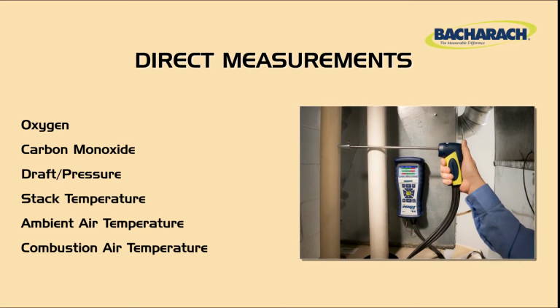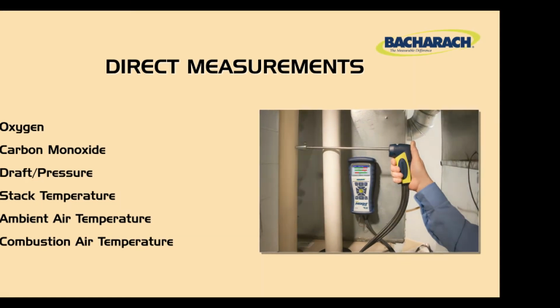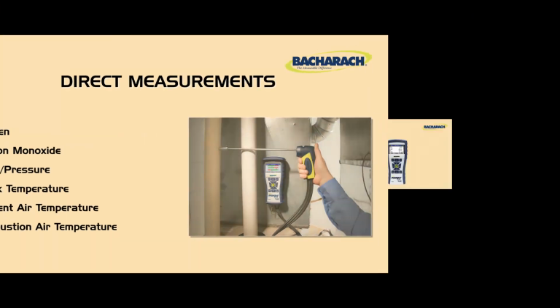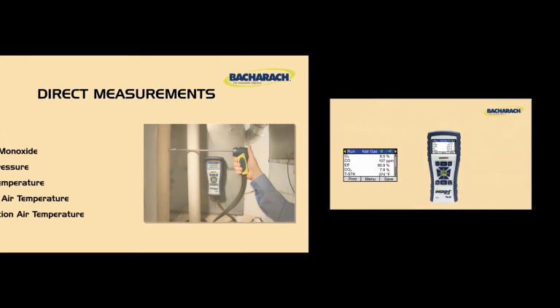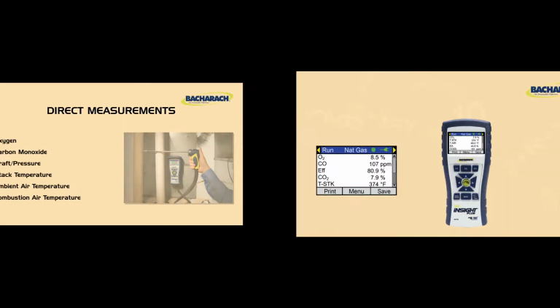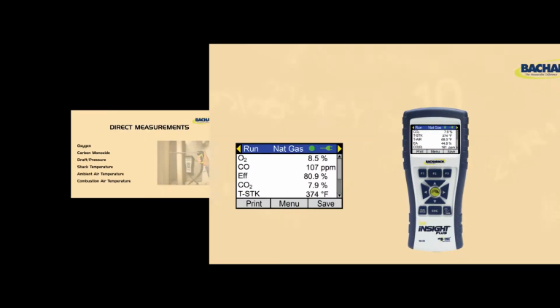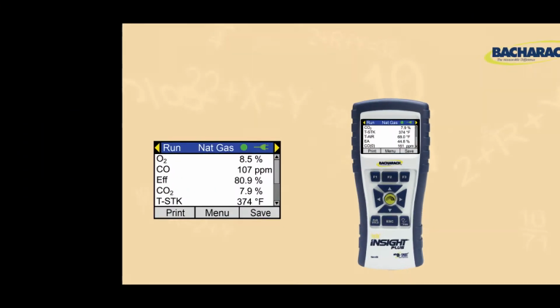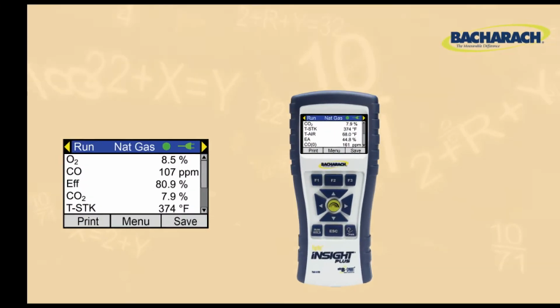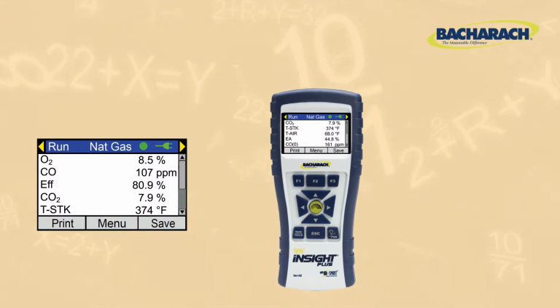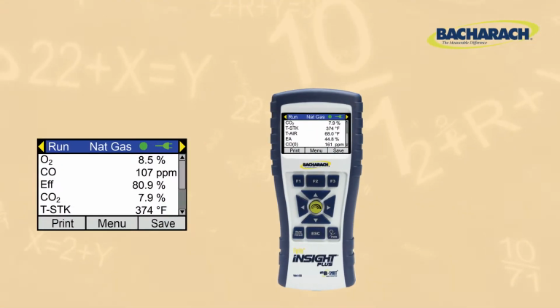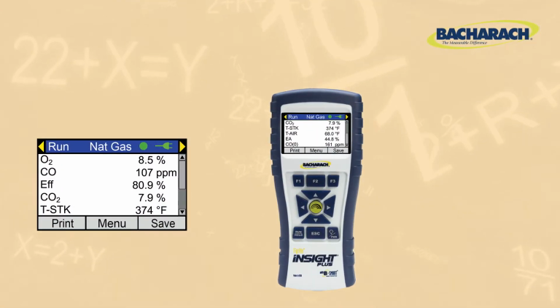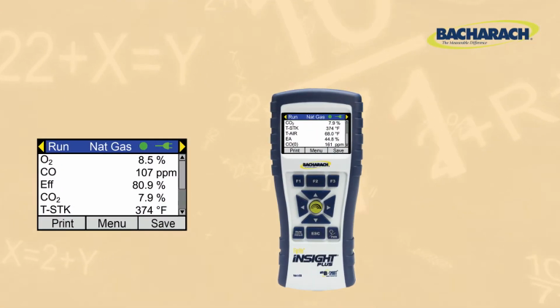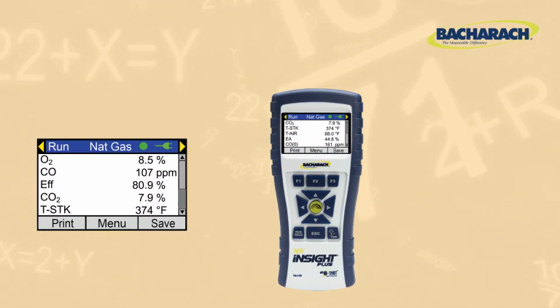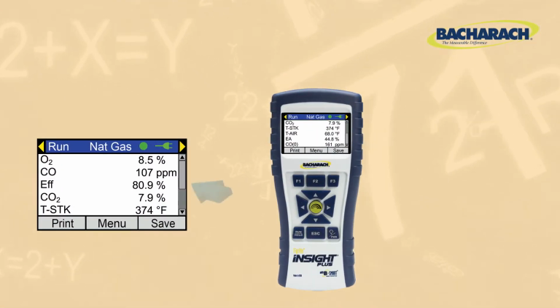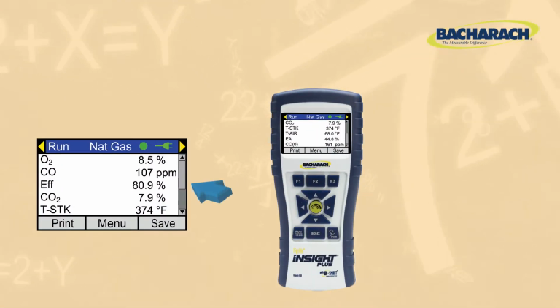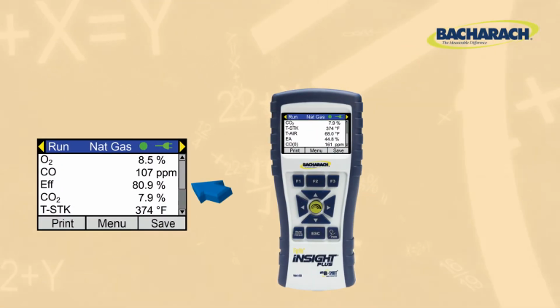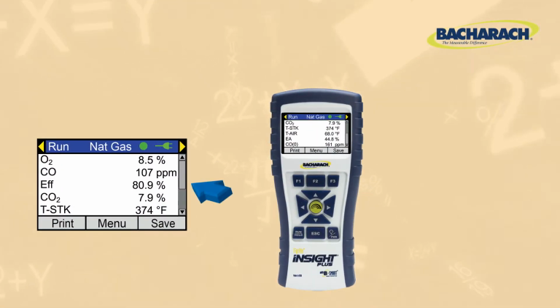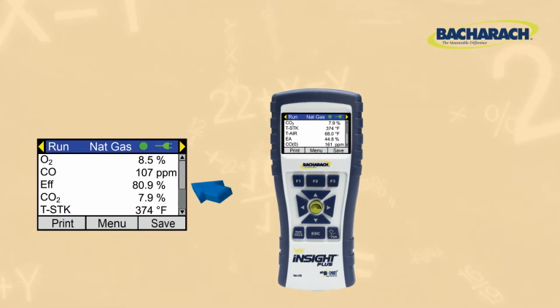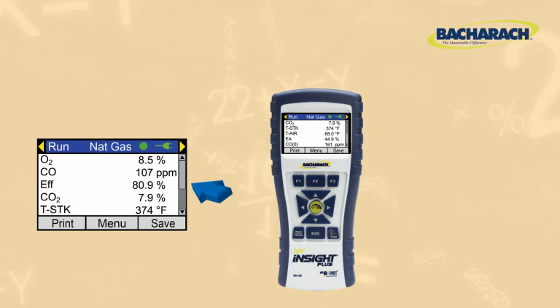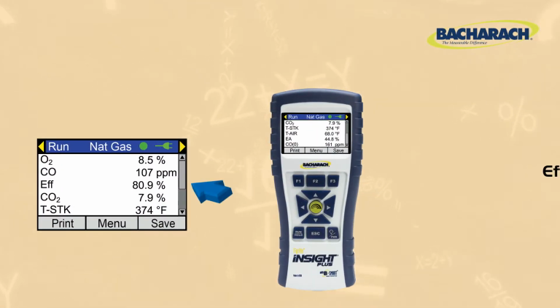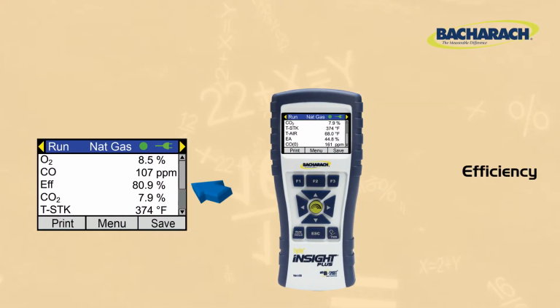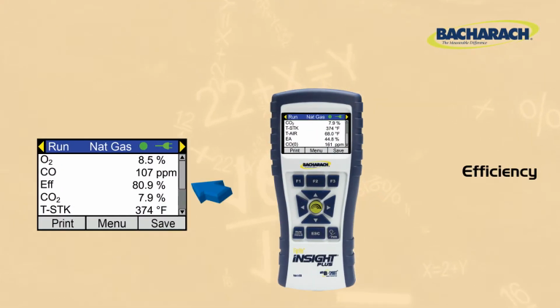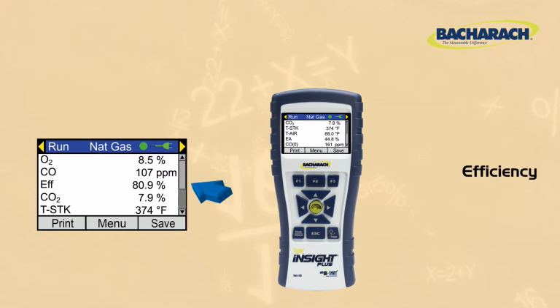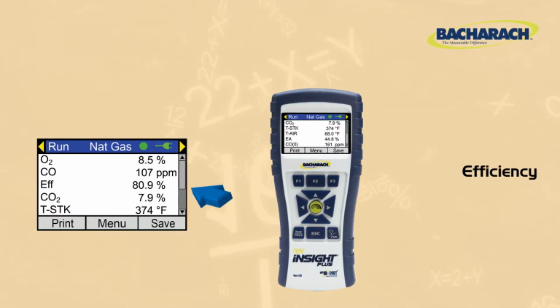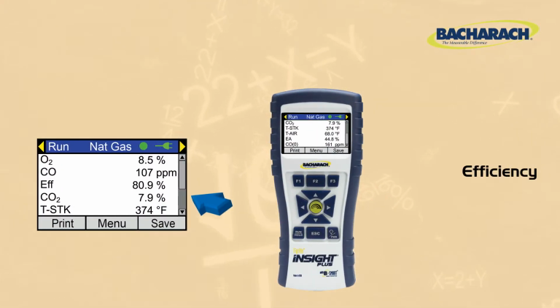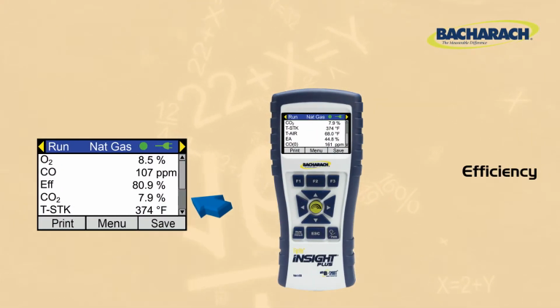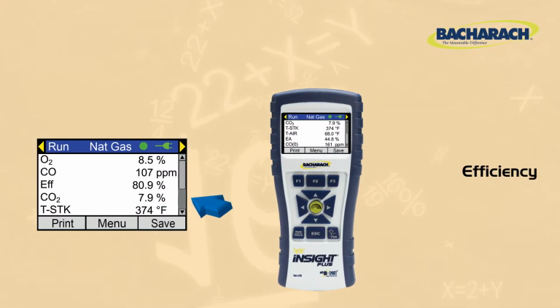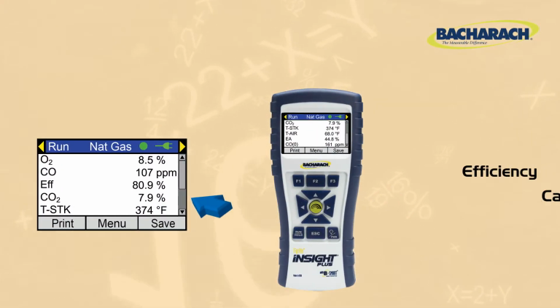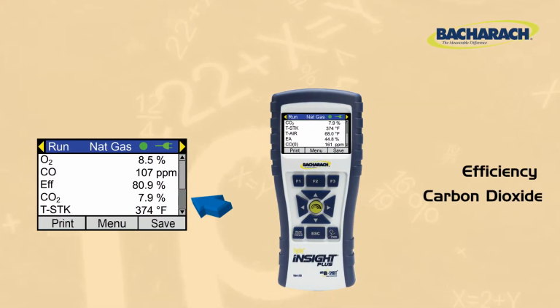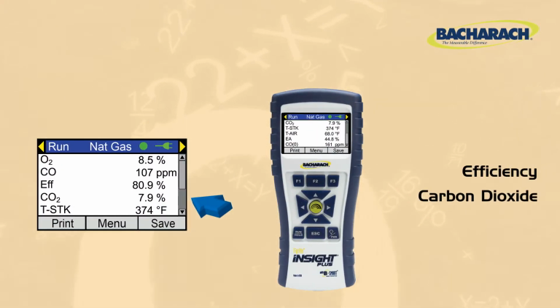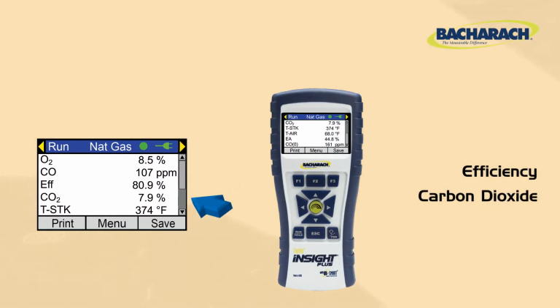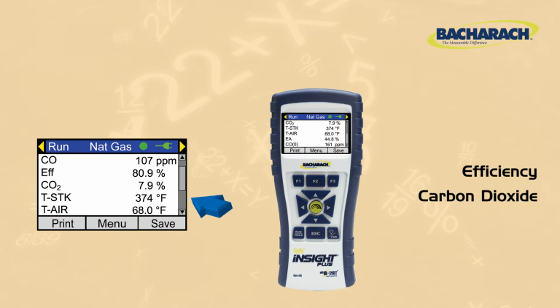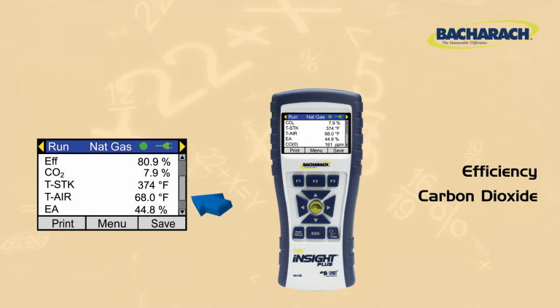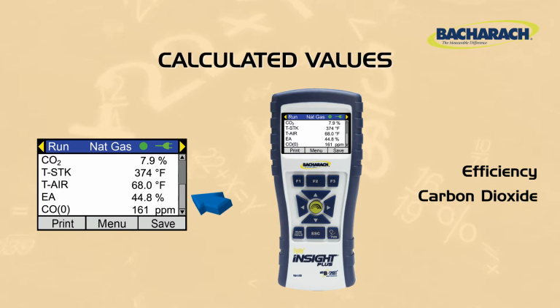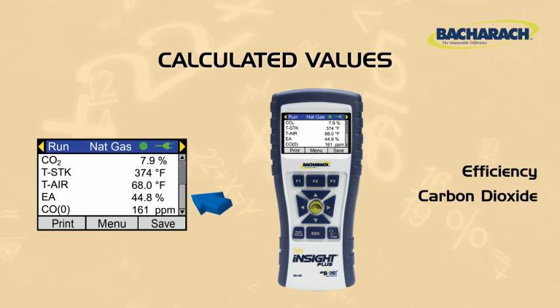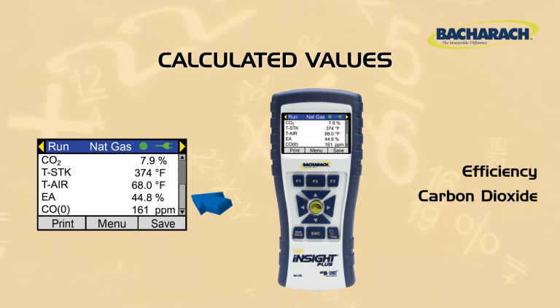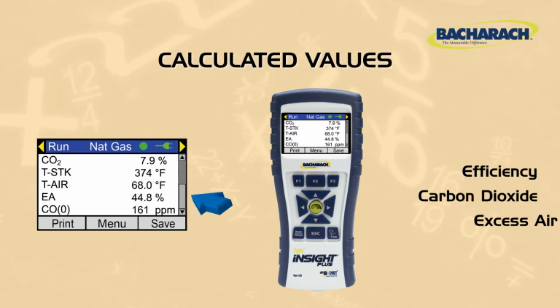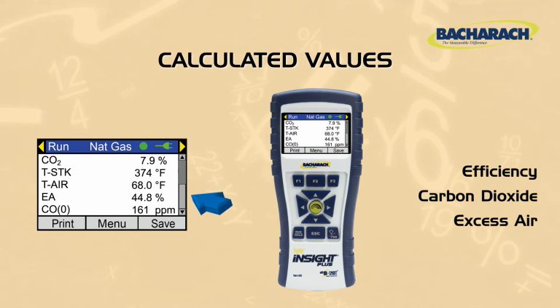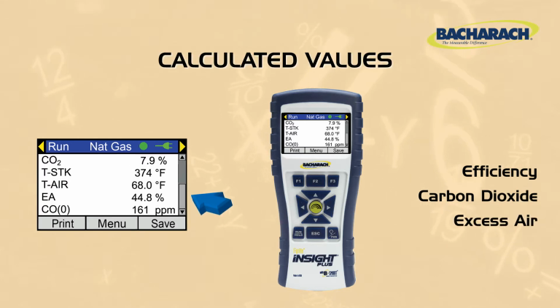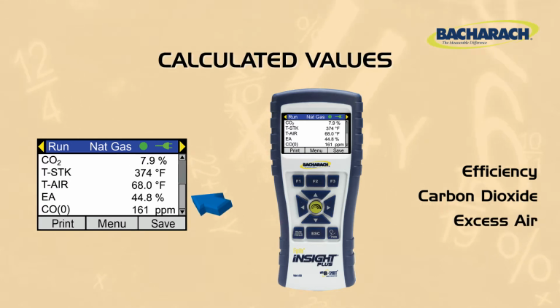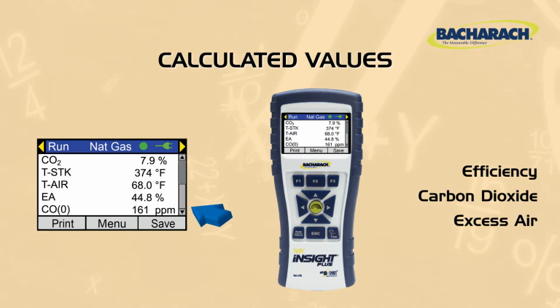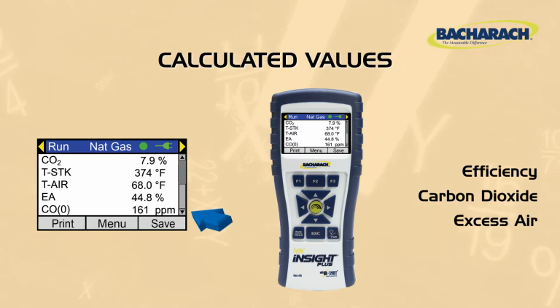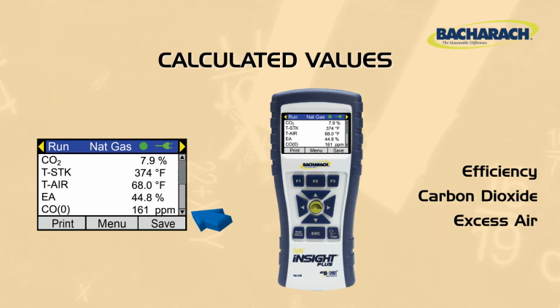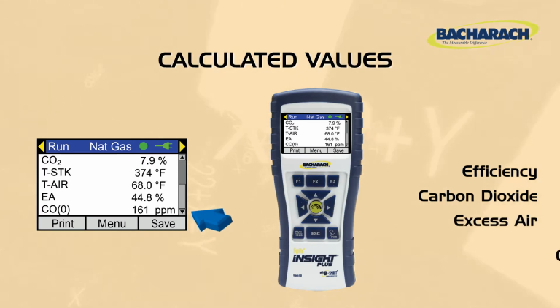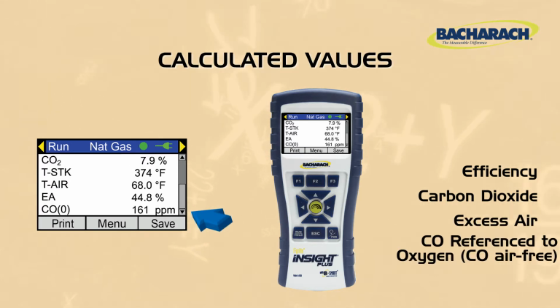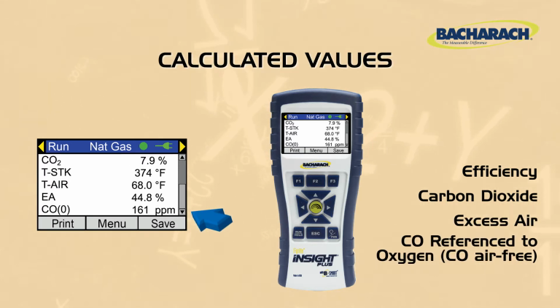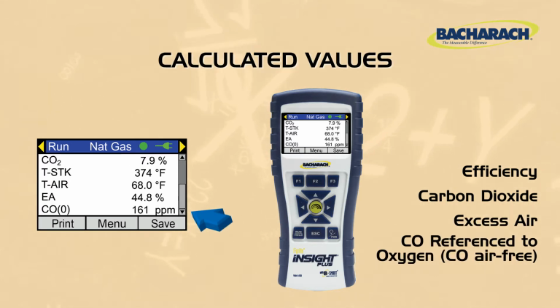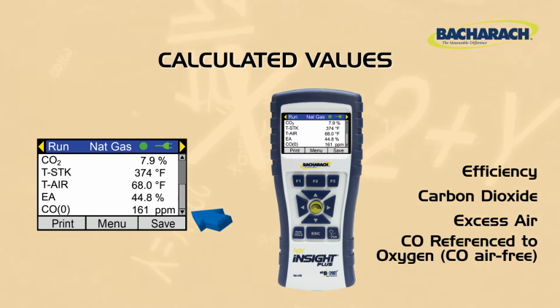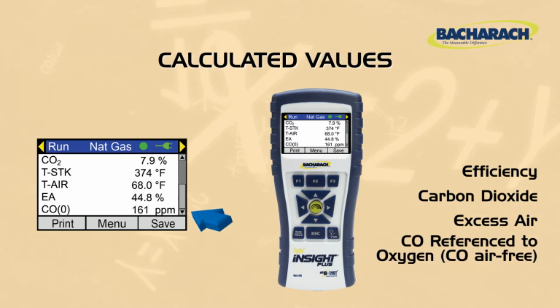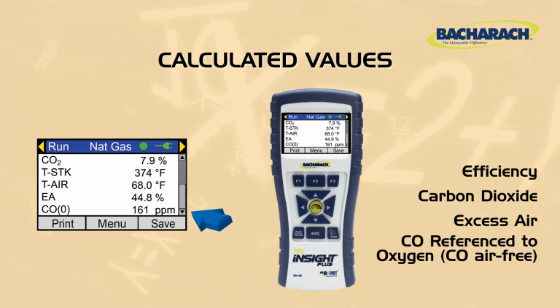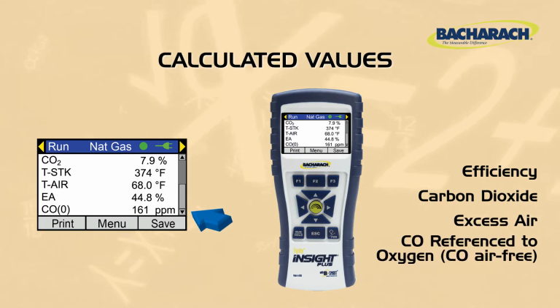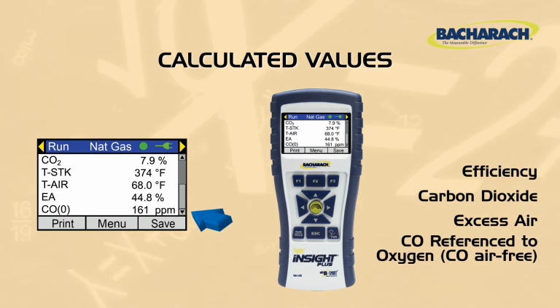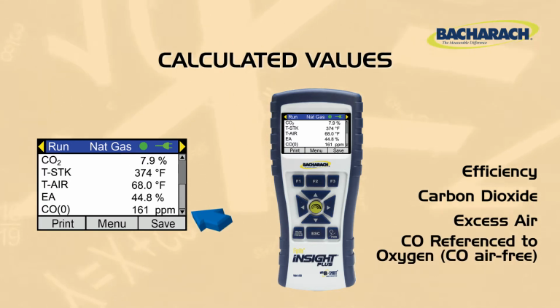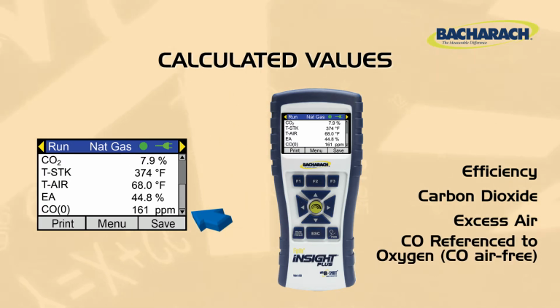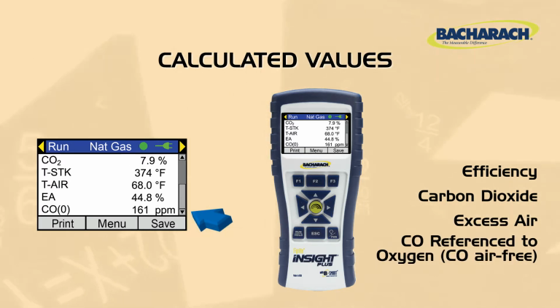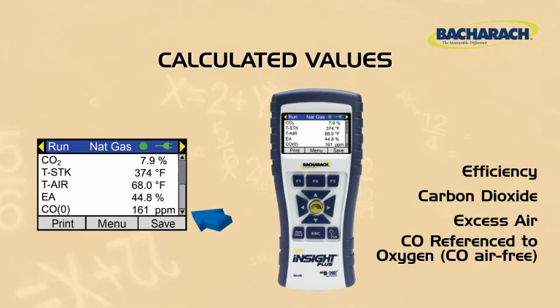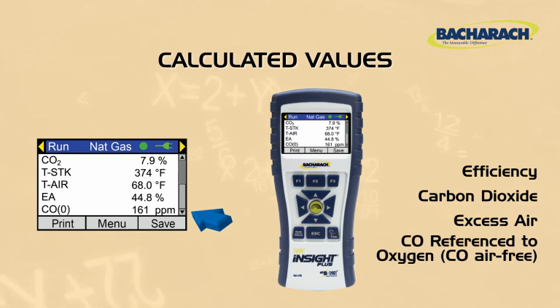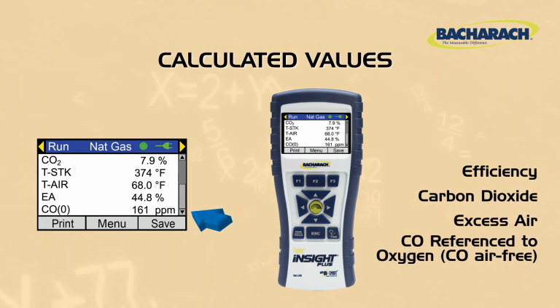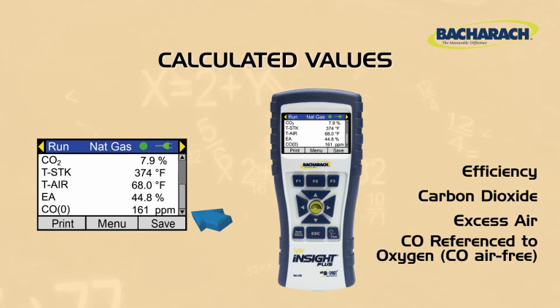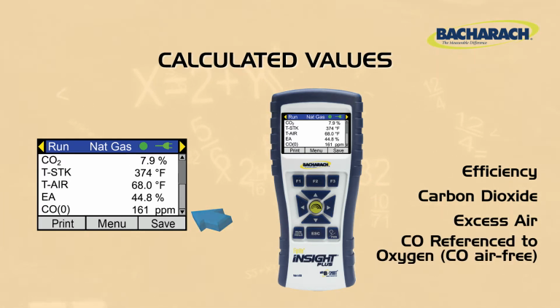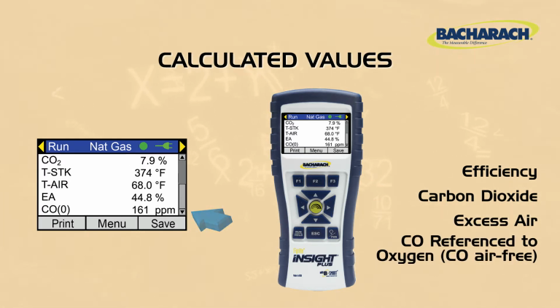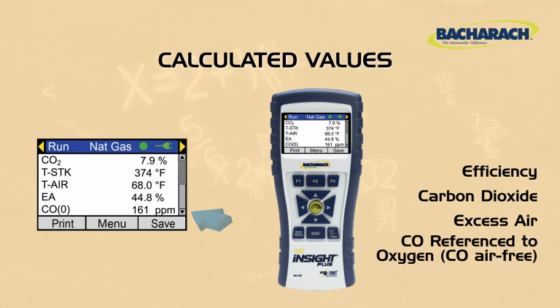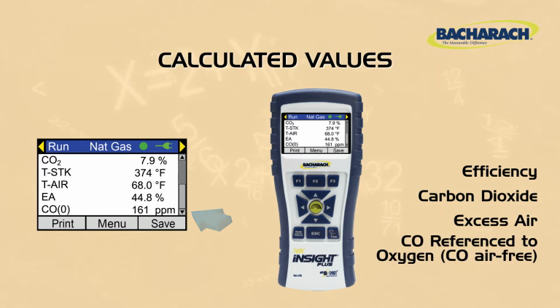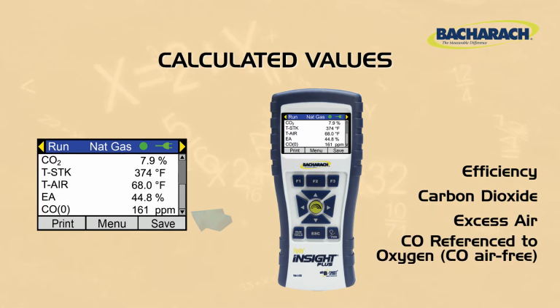It also measures ambient air temperature or combustion air temperature. Based on those measurements, it's going to calculate efficiency, CO2, excess air, and CO reference to oxygen, which is also known as CO air-free.